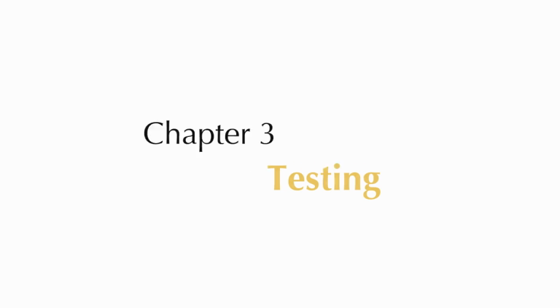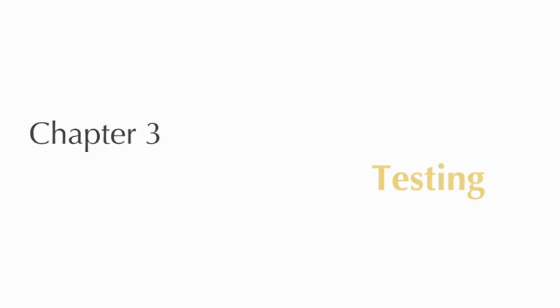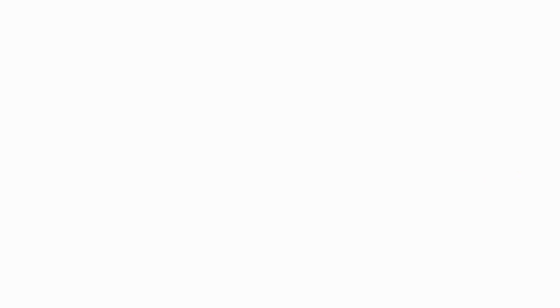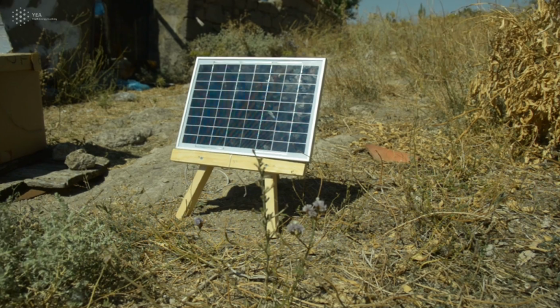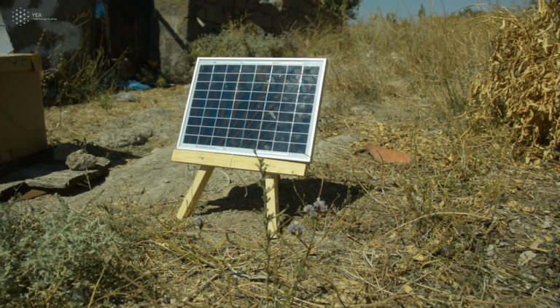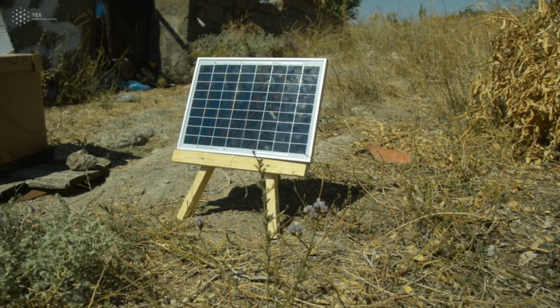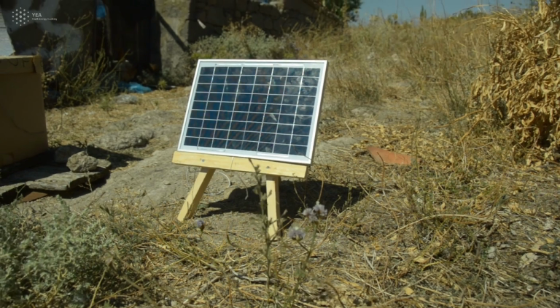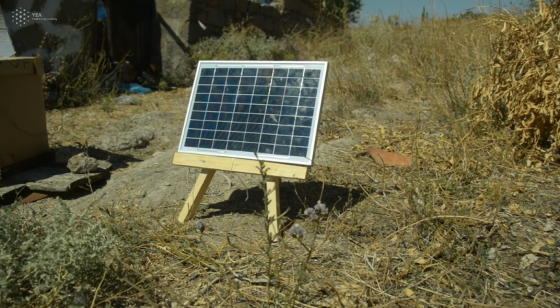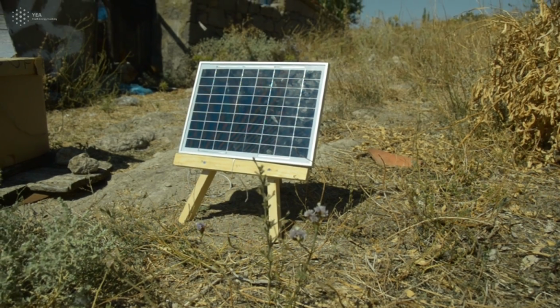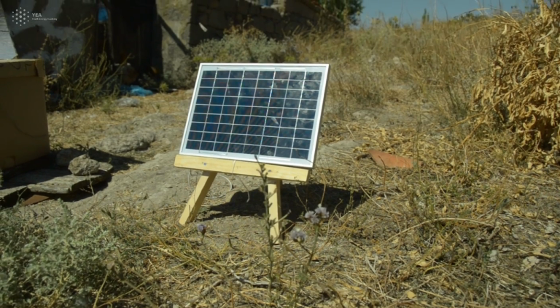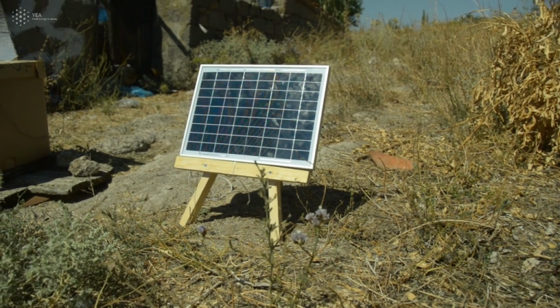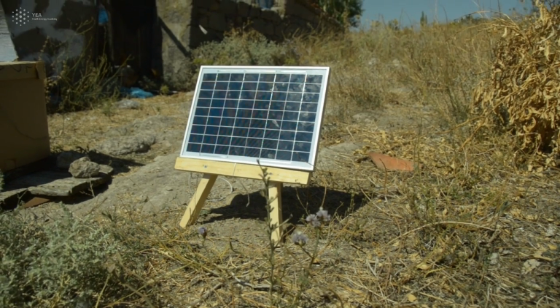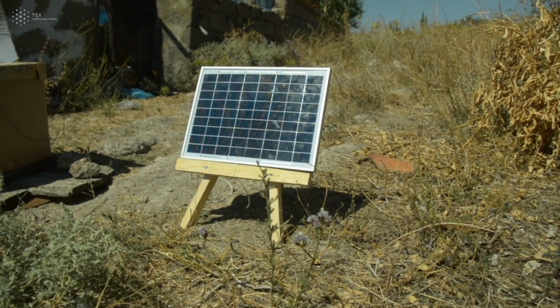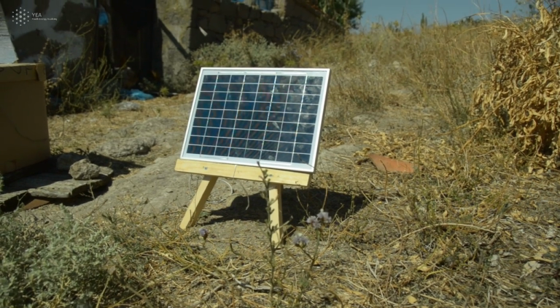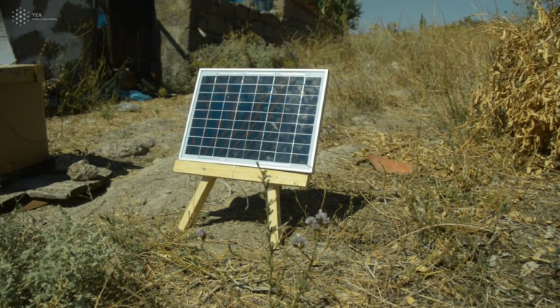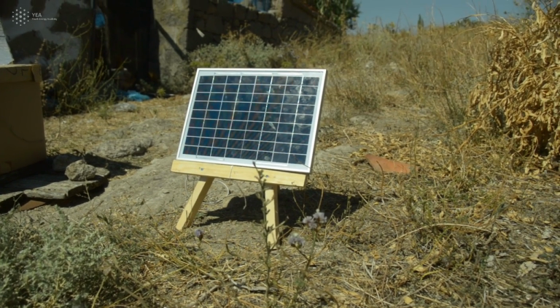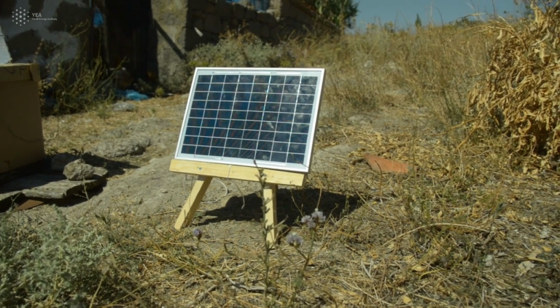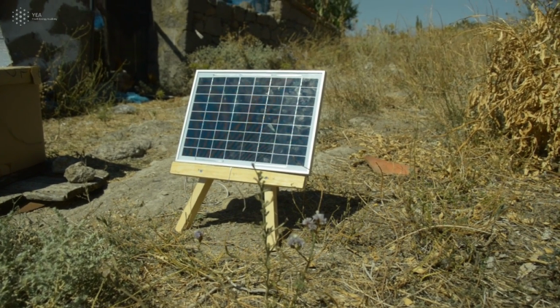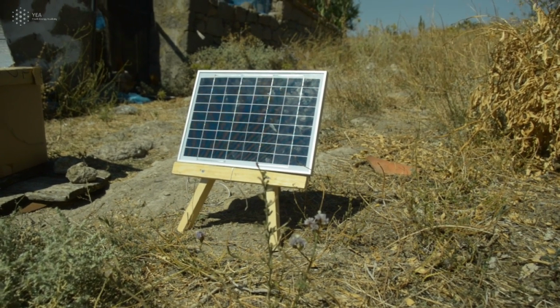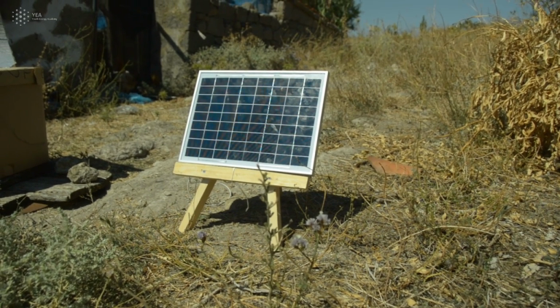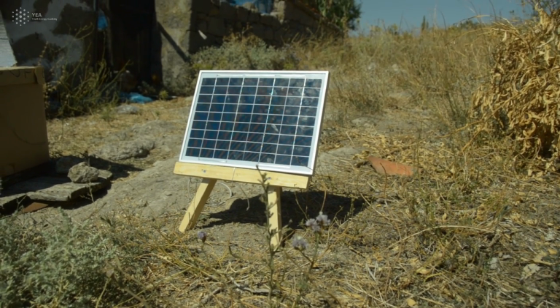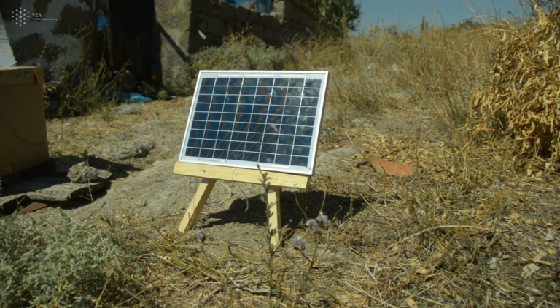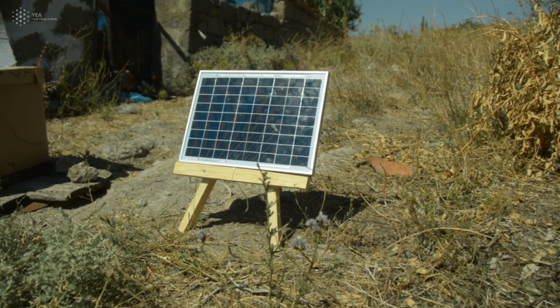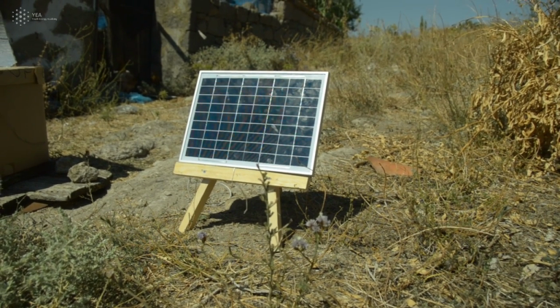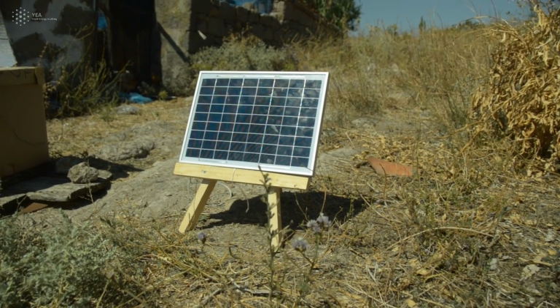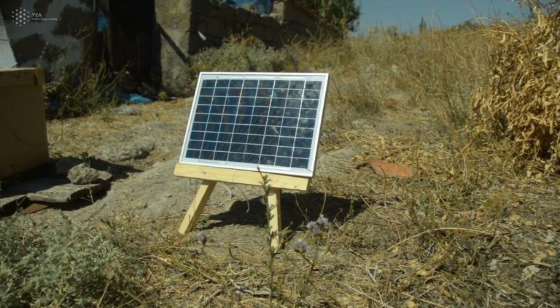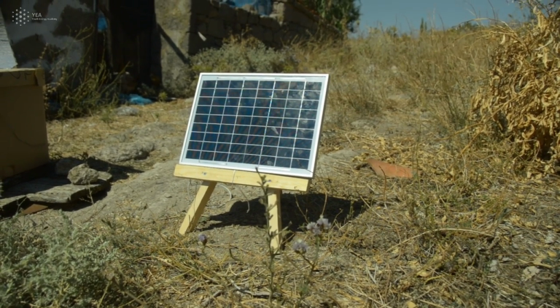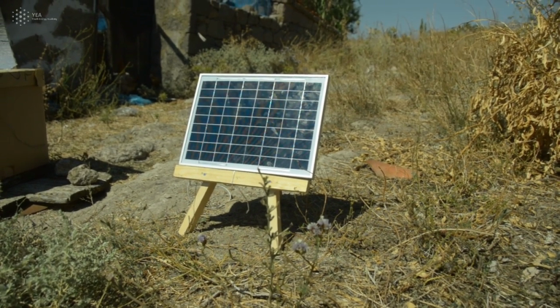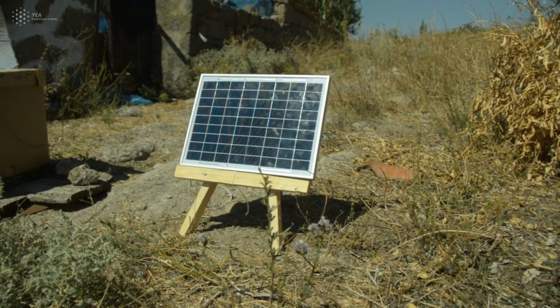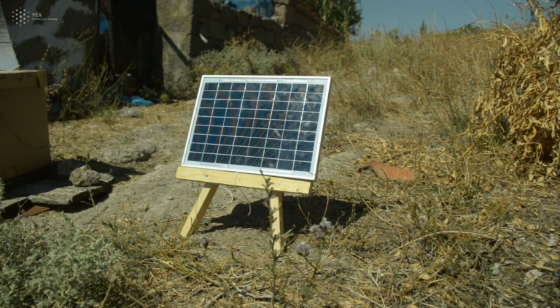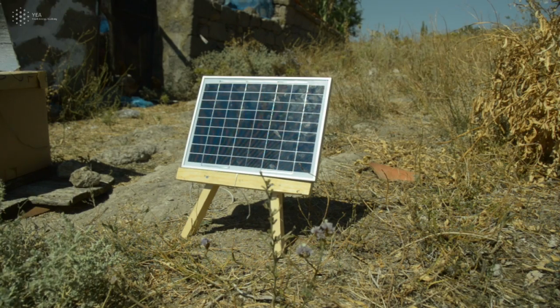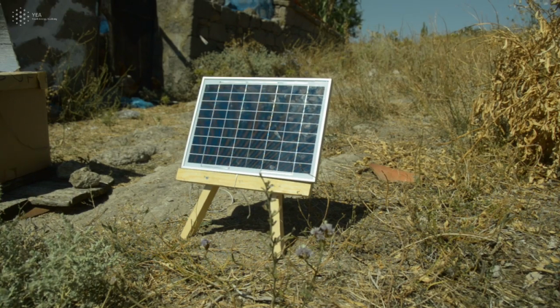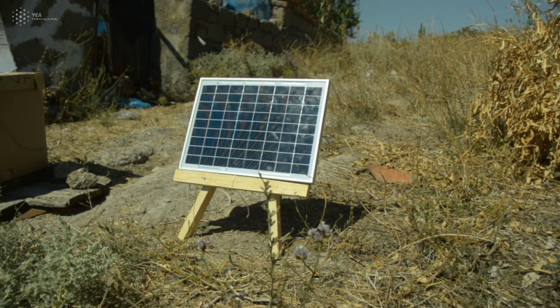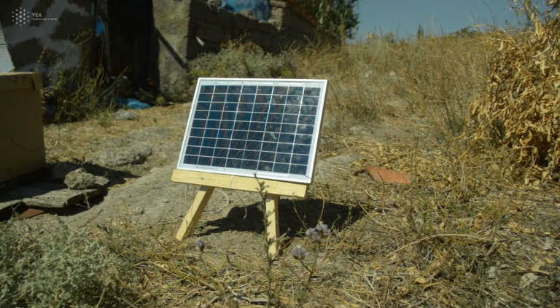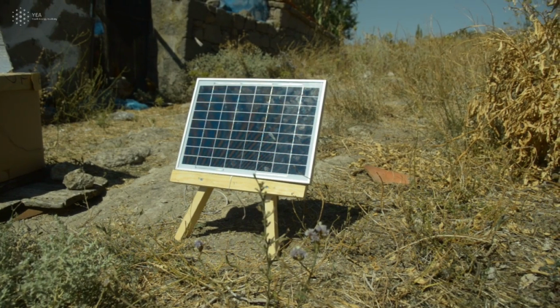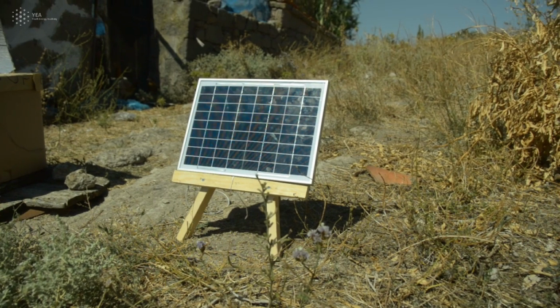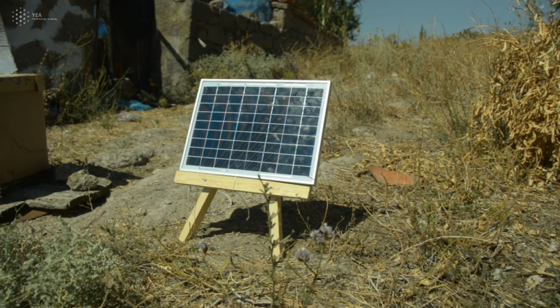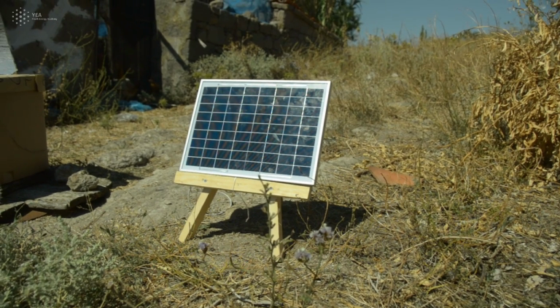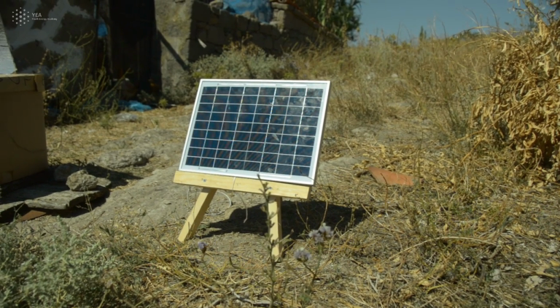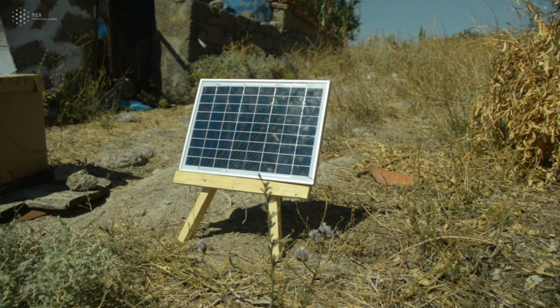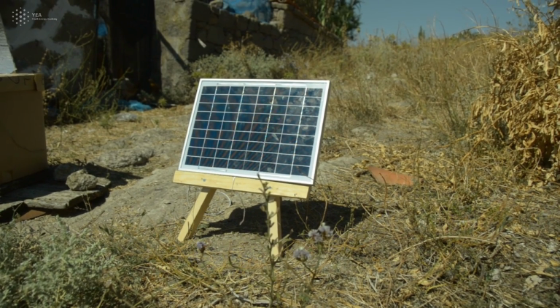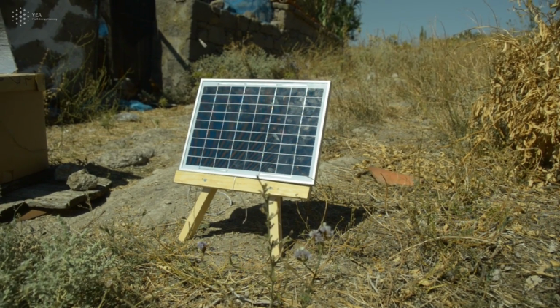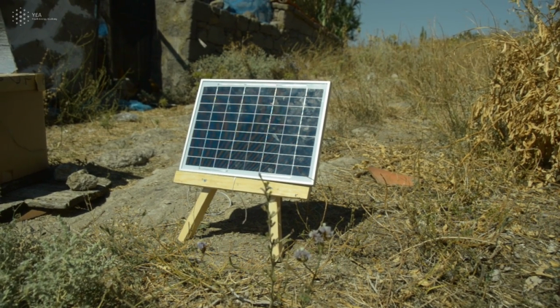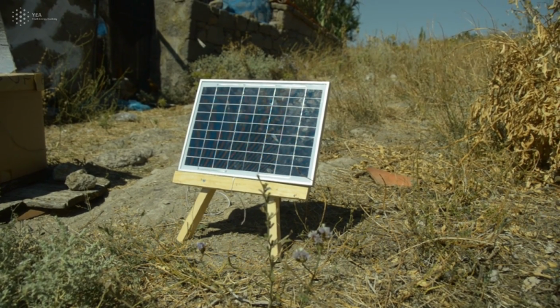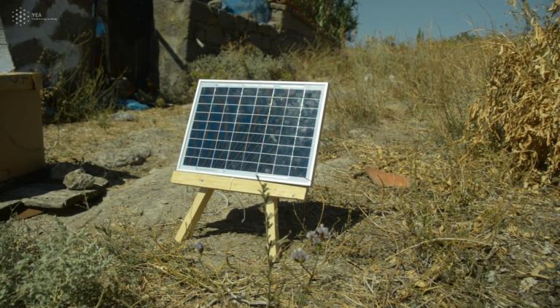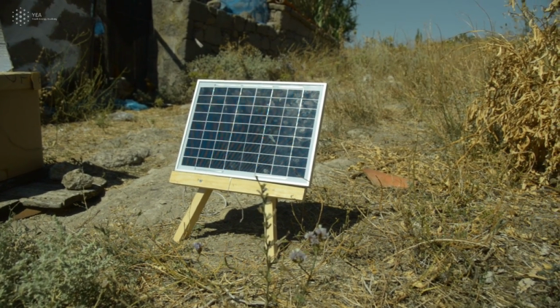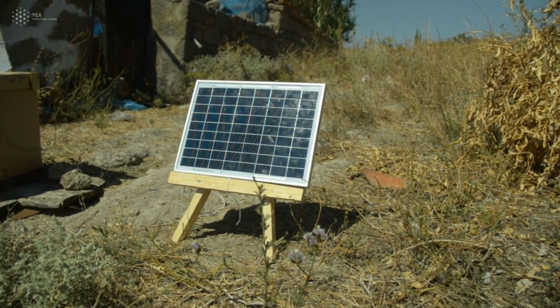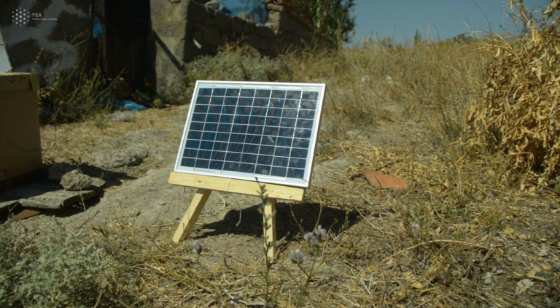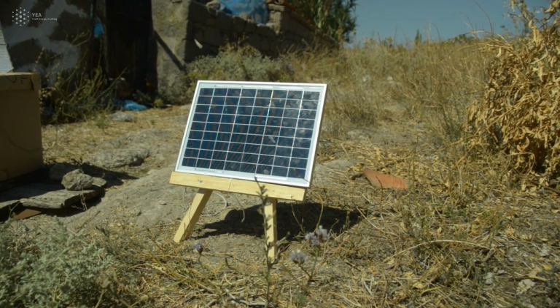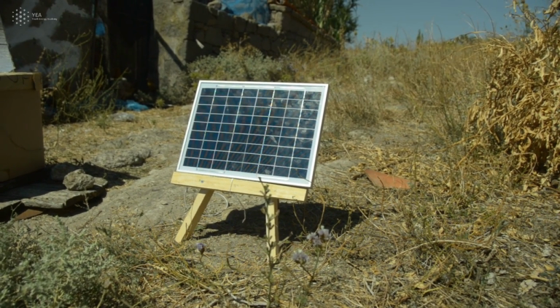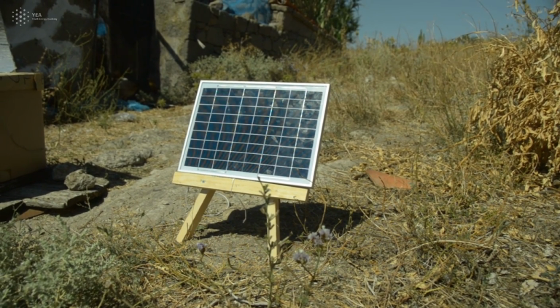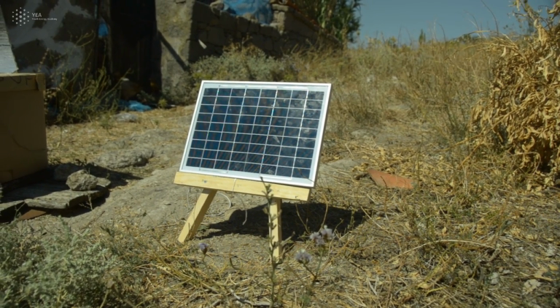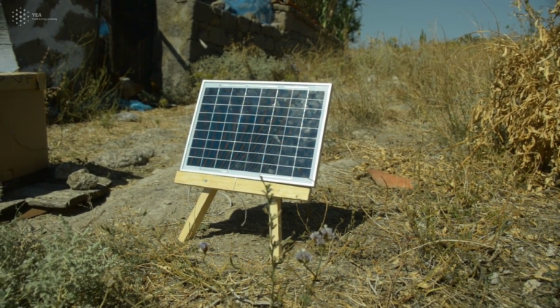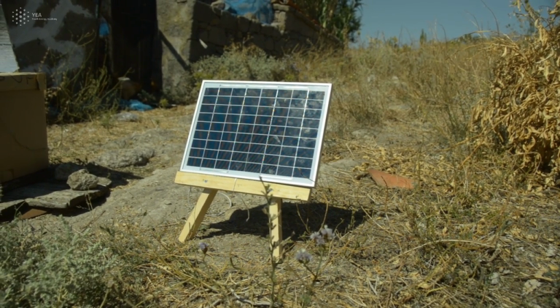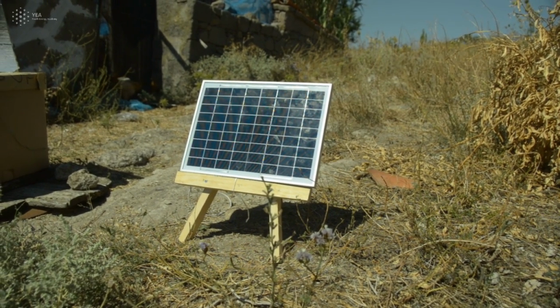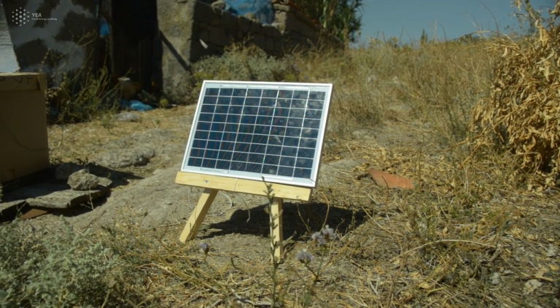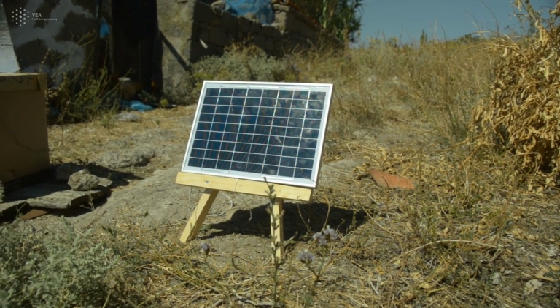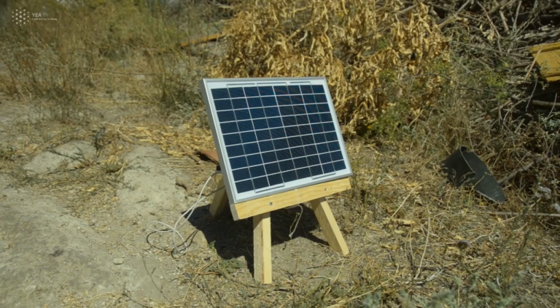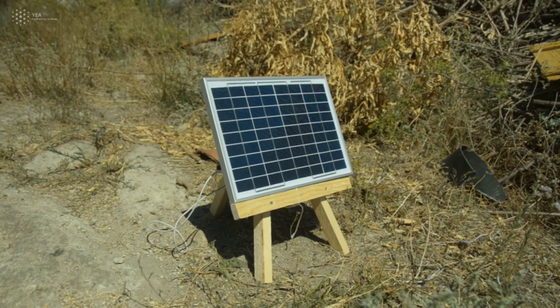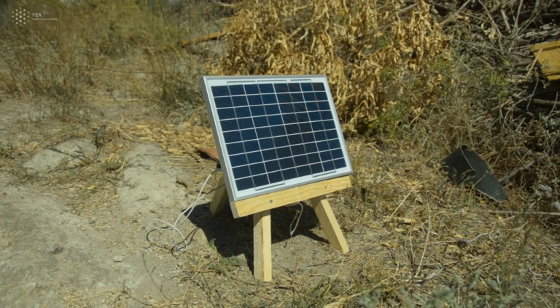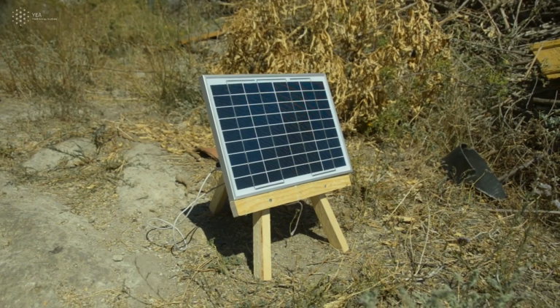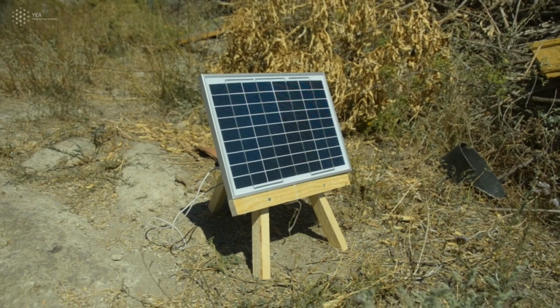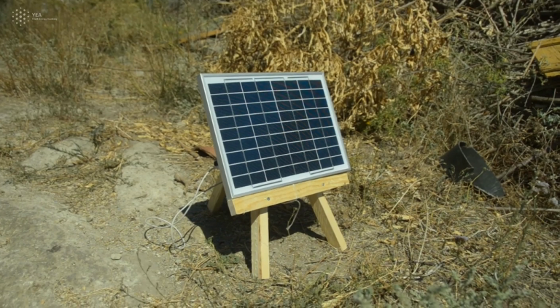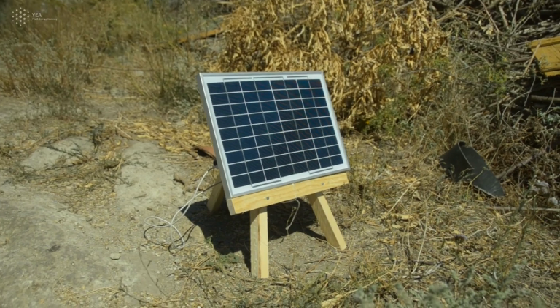In this final section of this series, we will see how this solar charging station that we built can be used and operates.